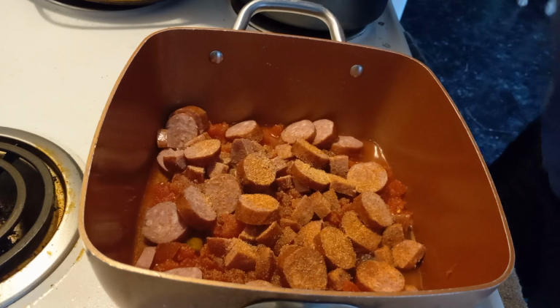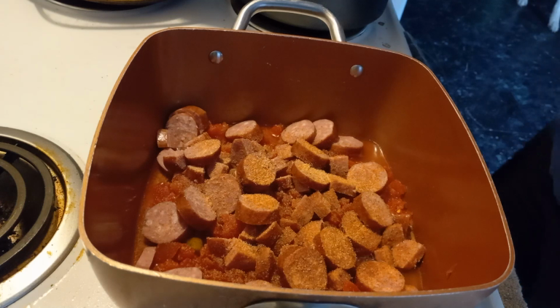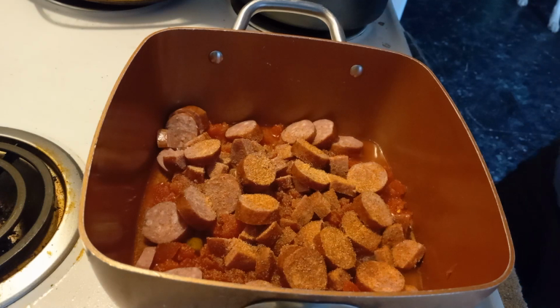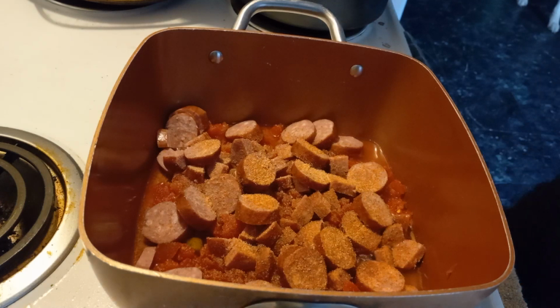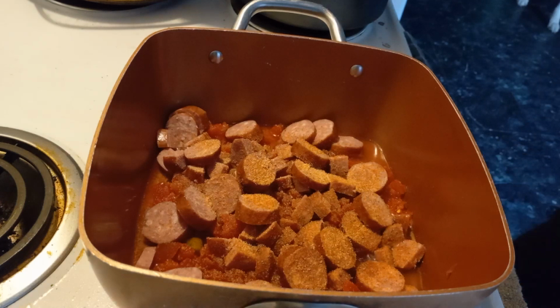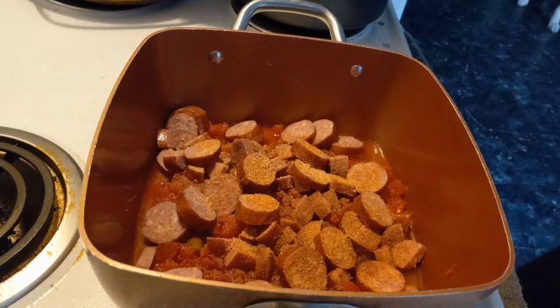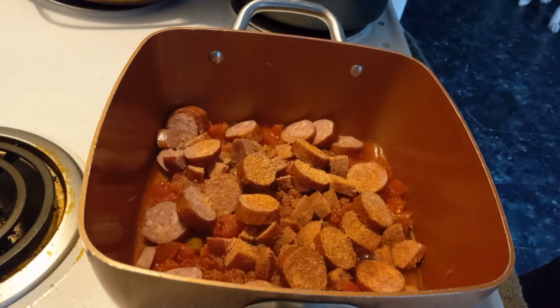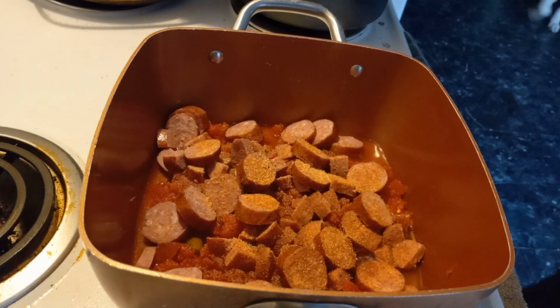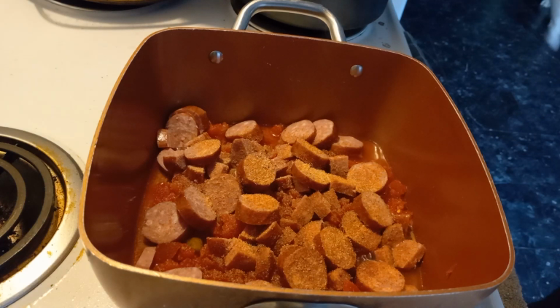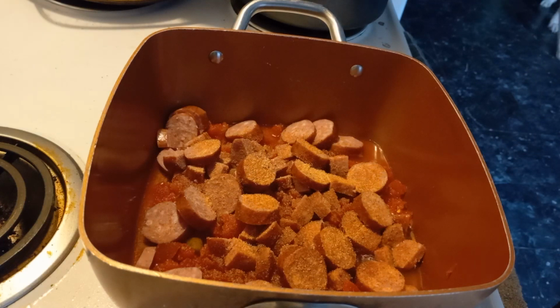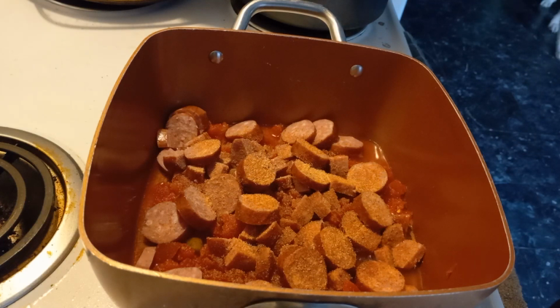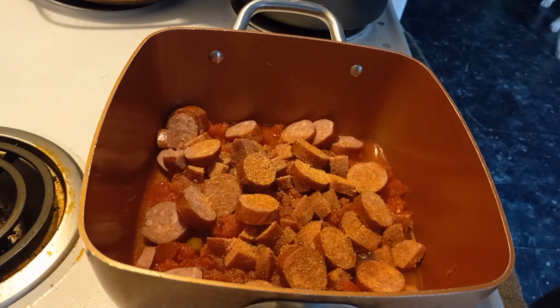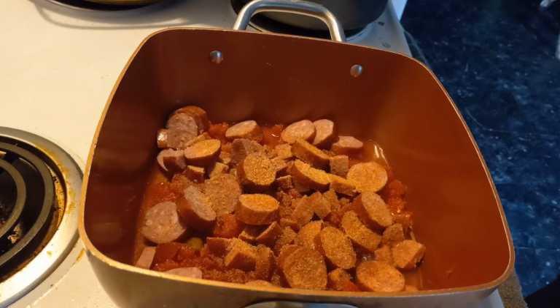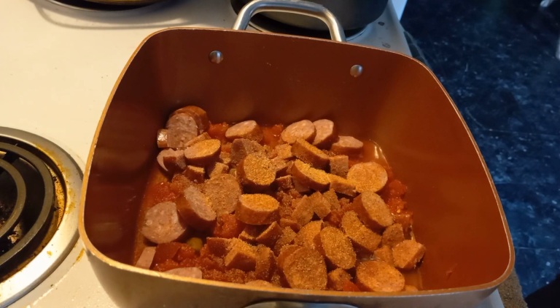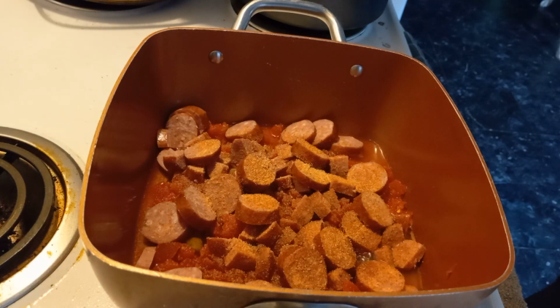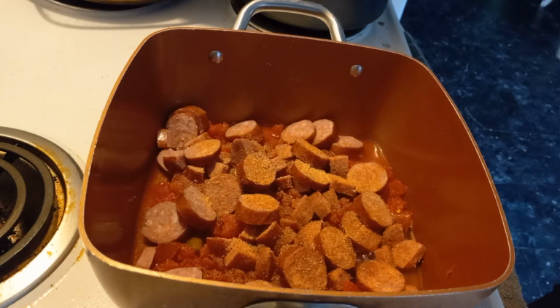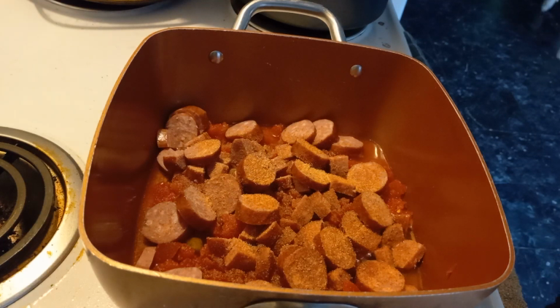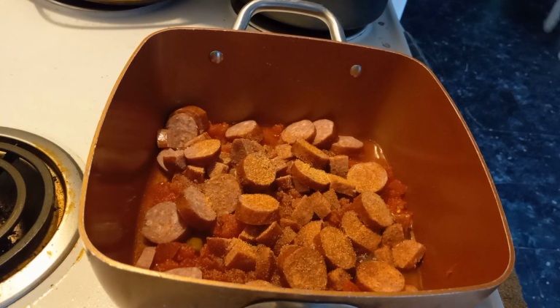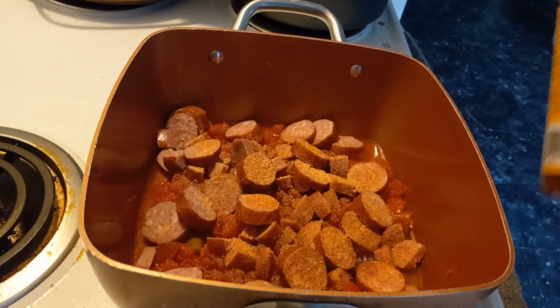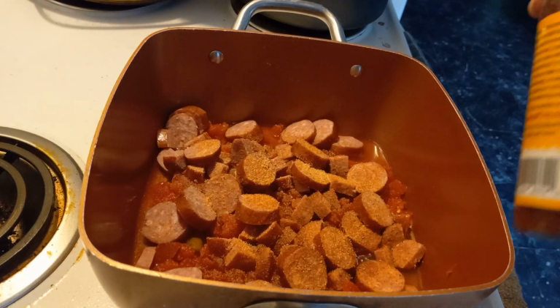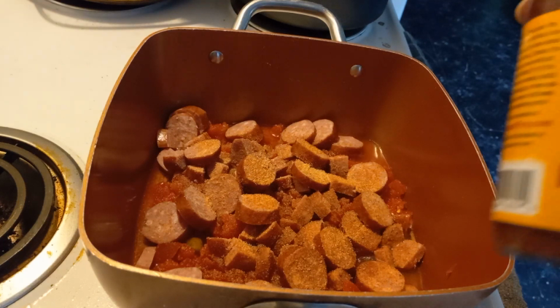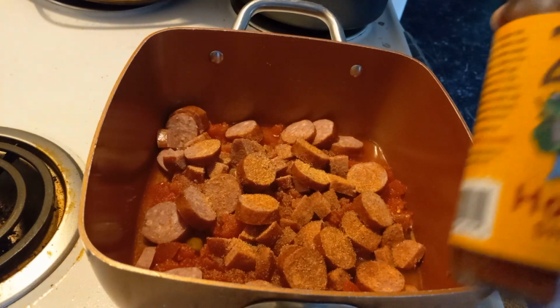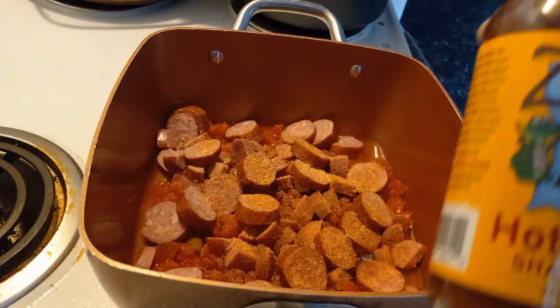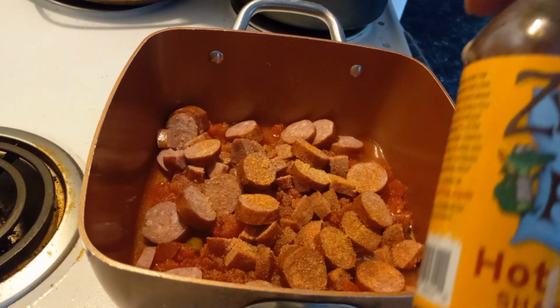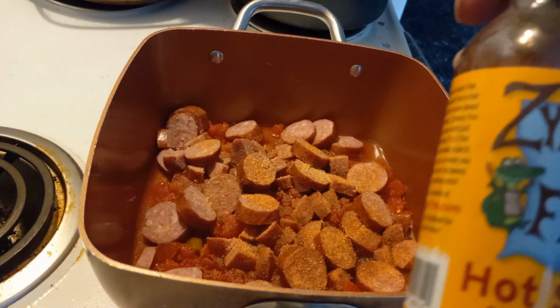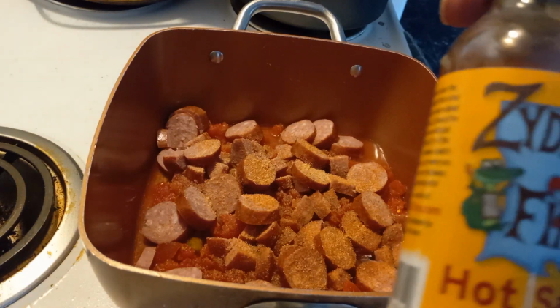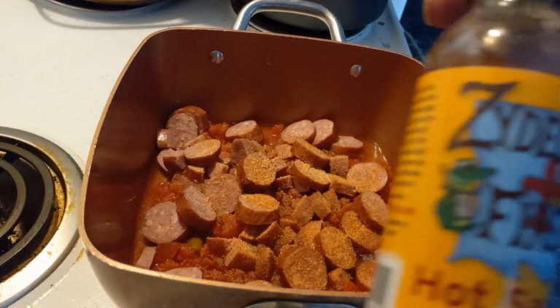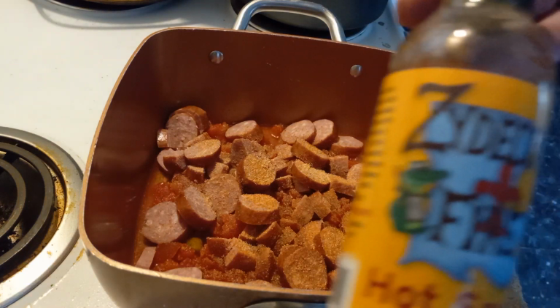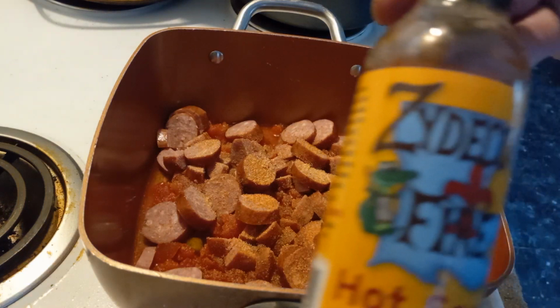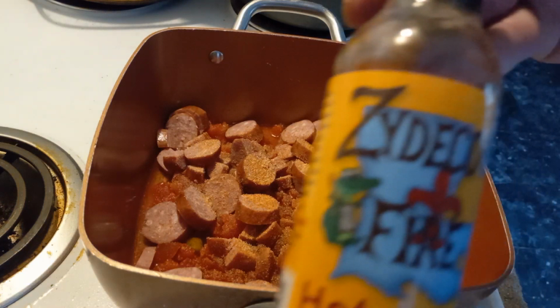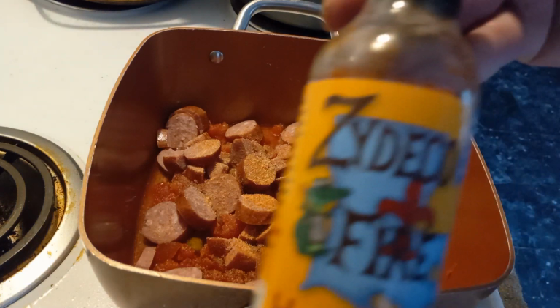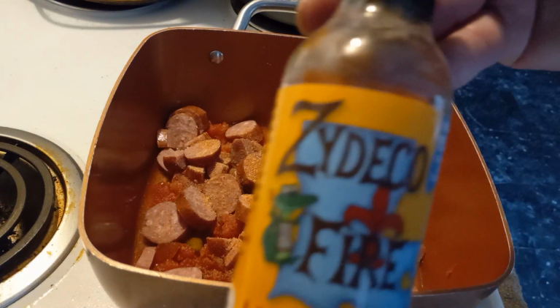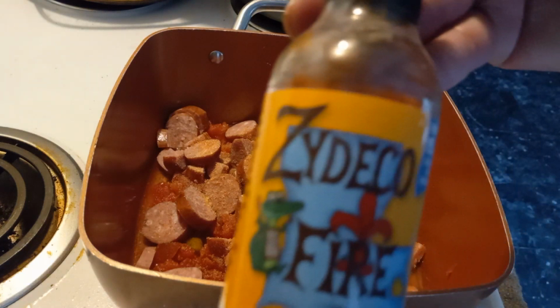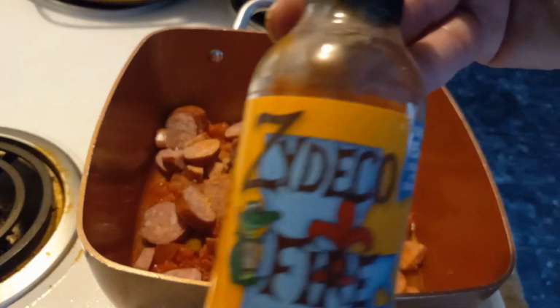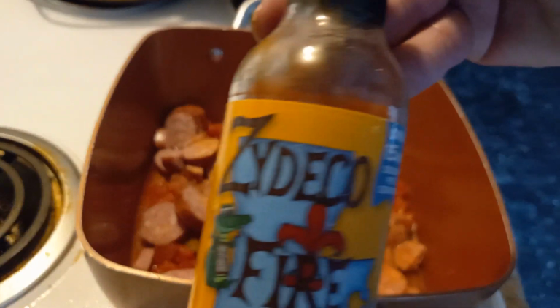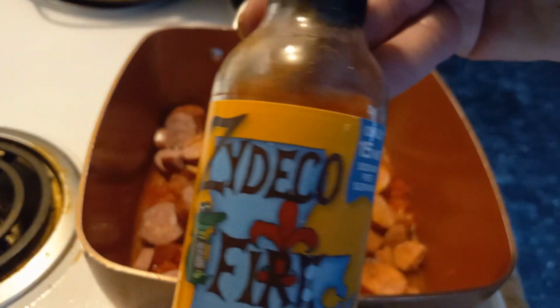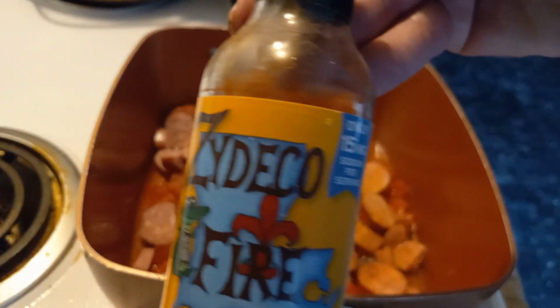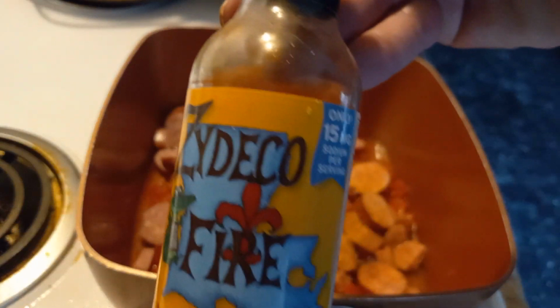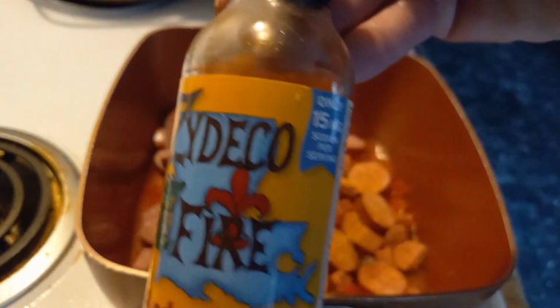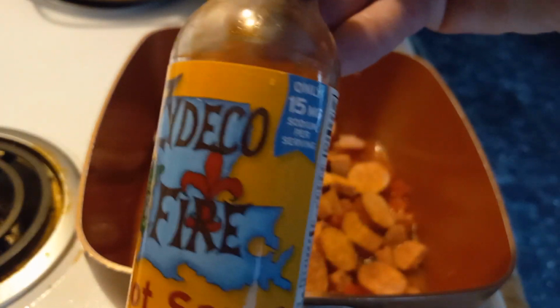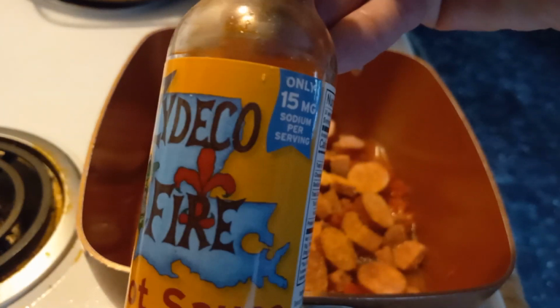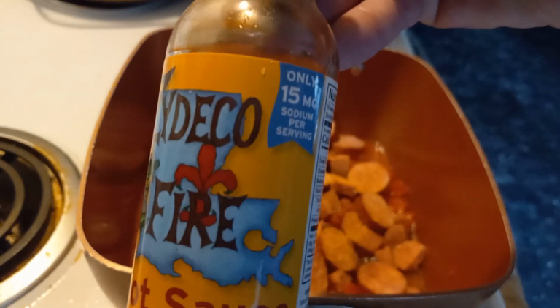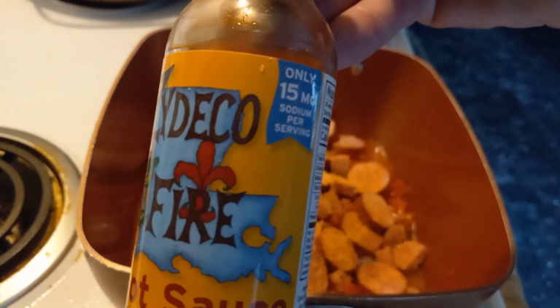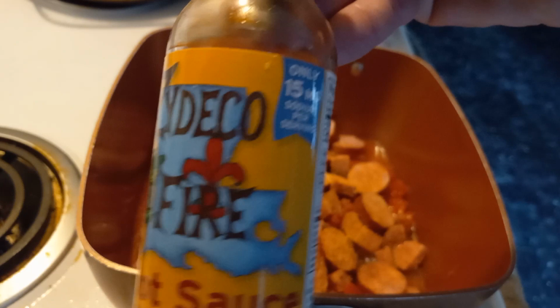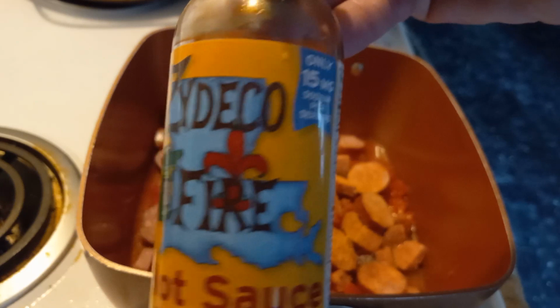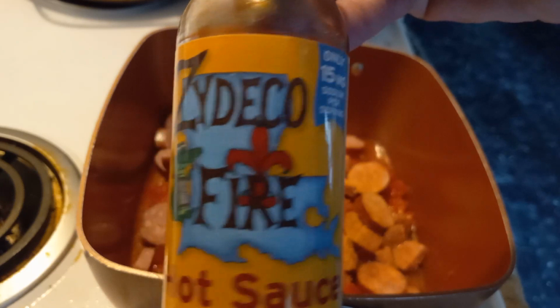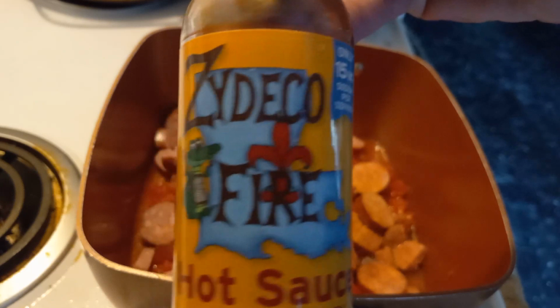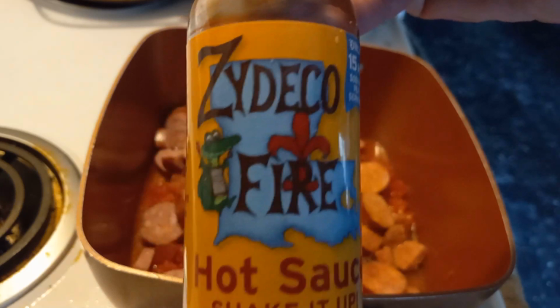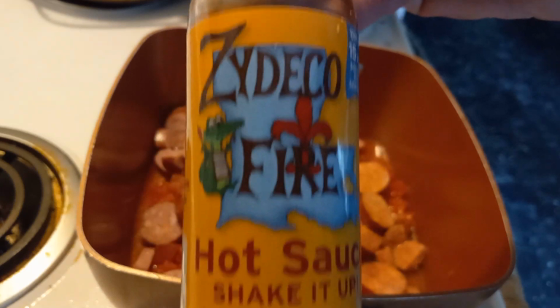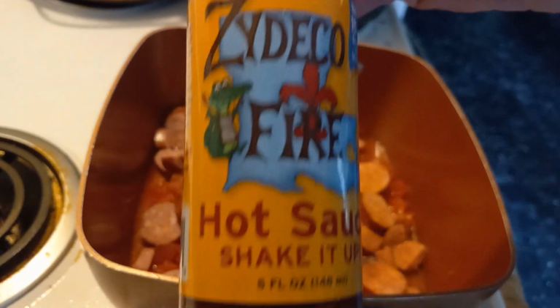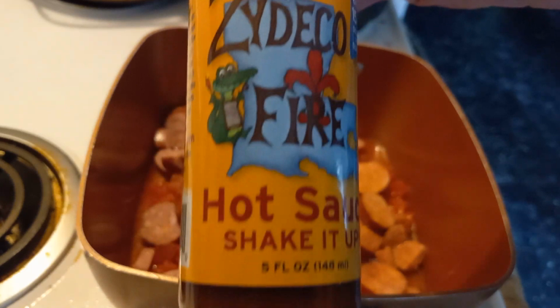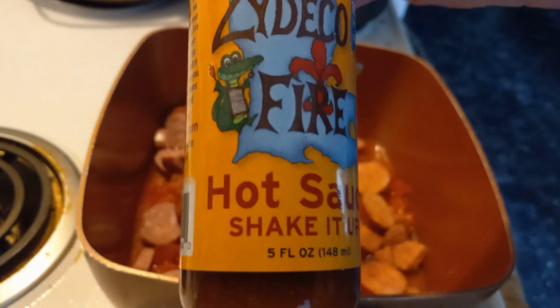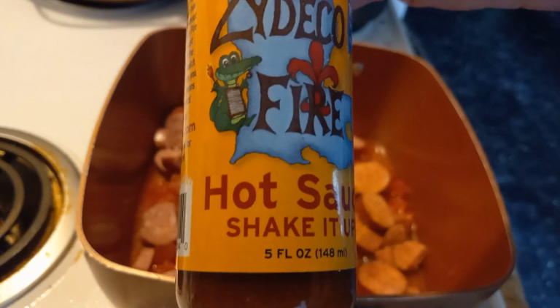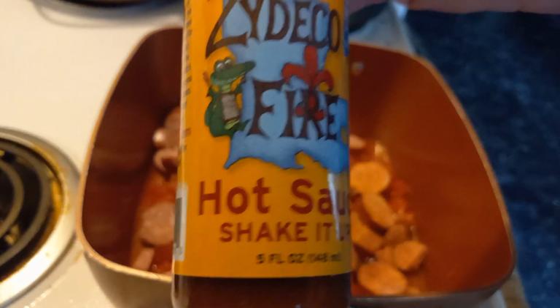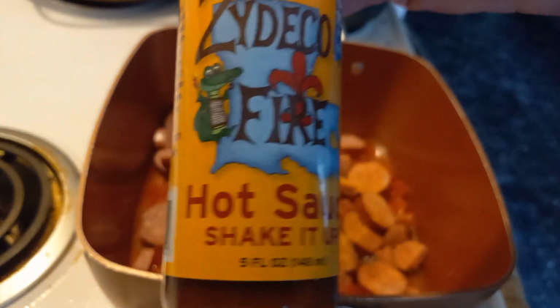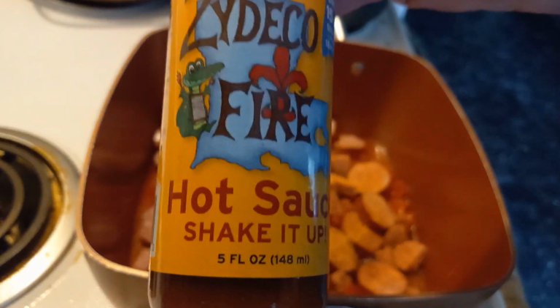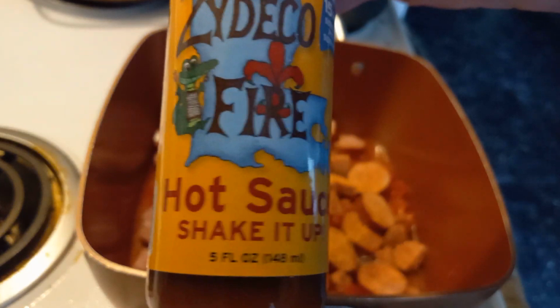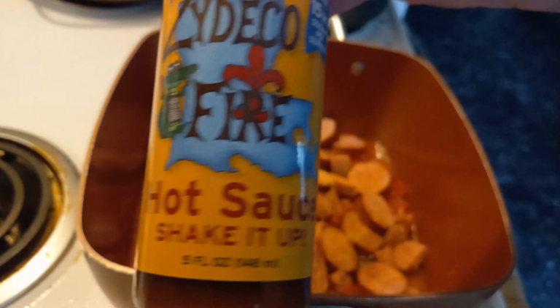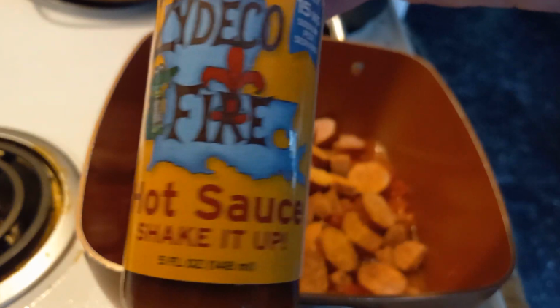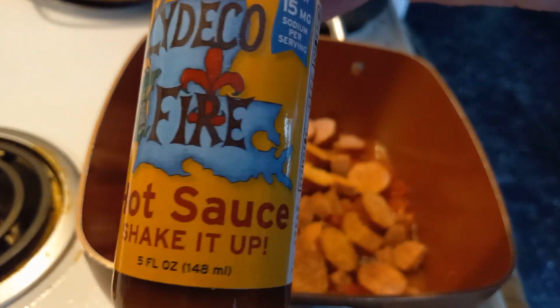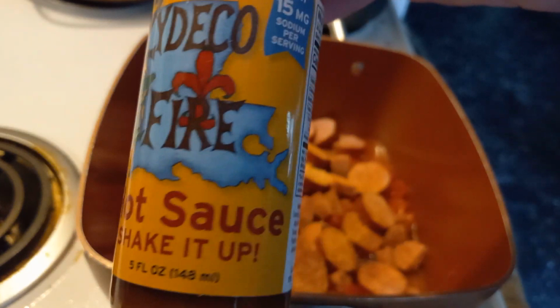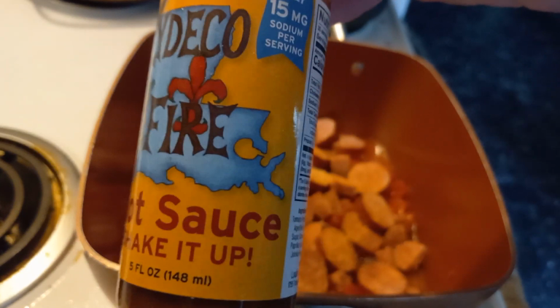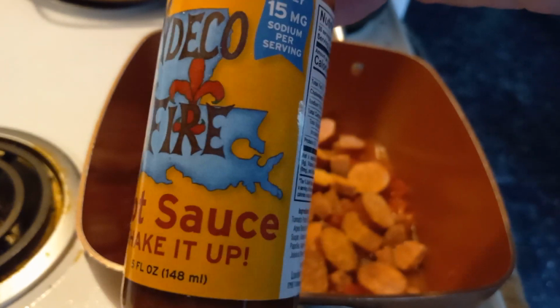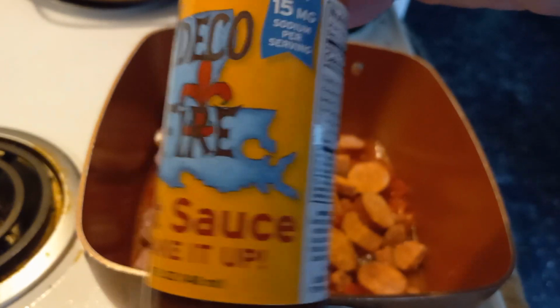And when the red beans are done — Zydeco fire hot sauce.